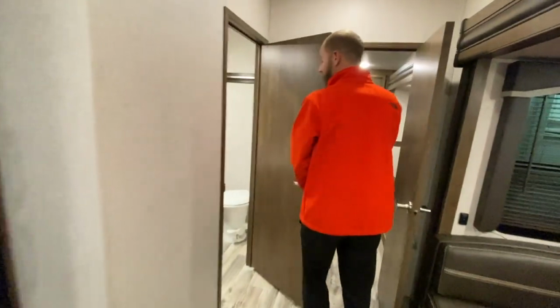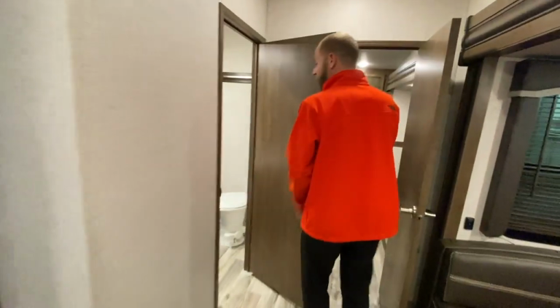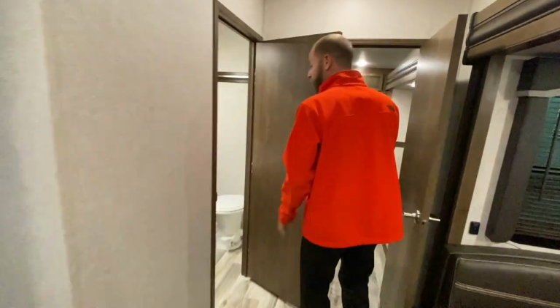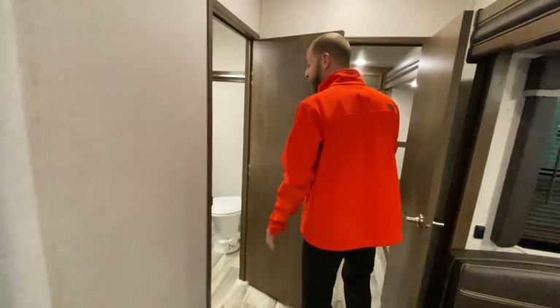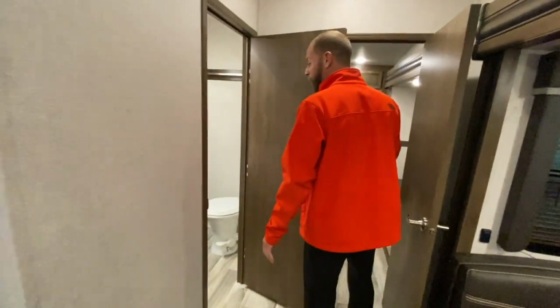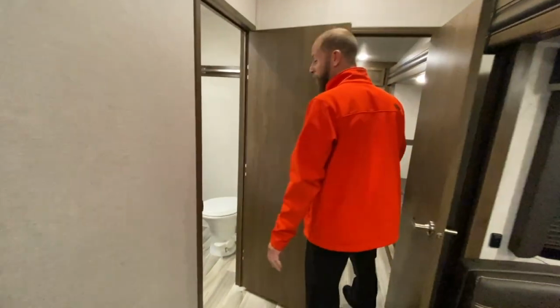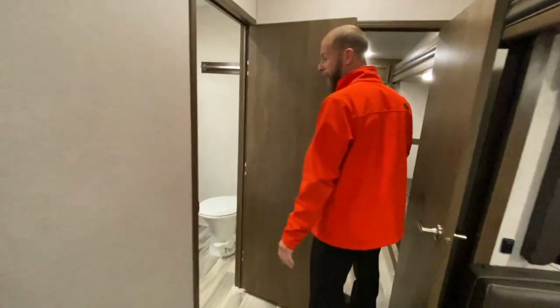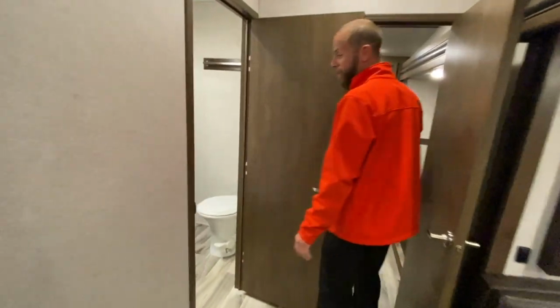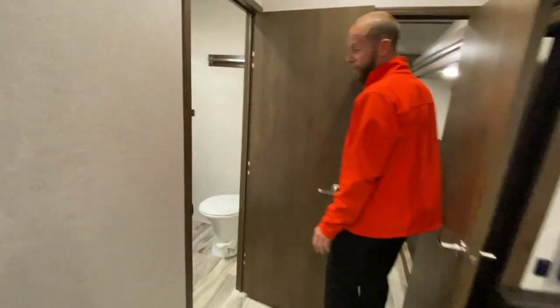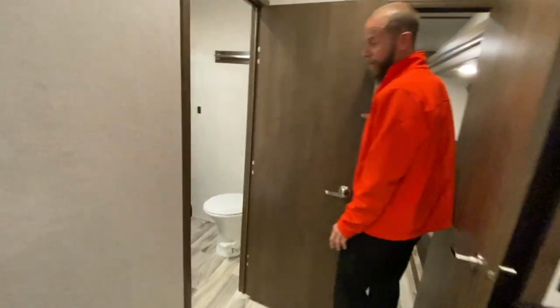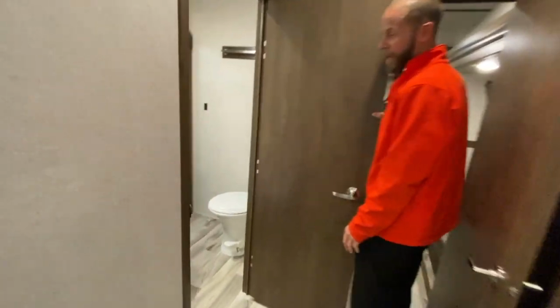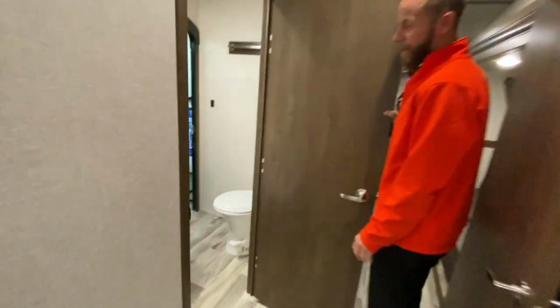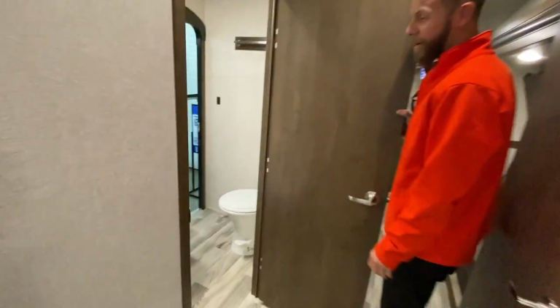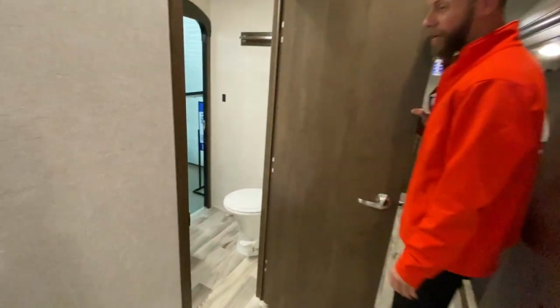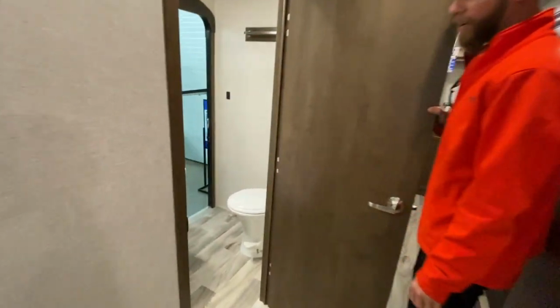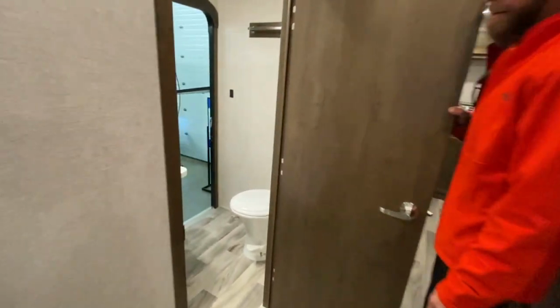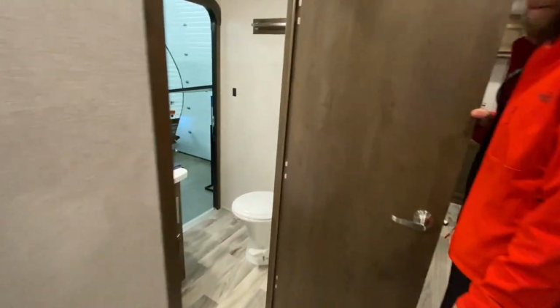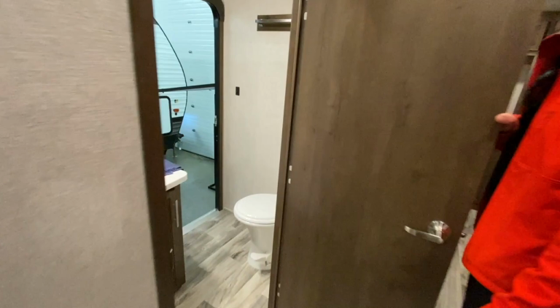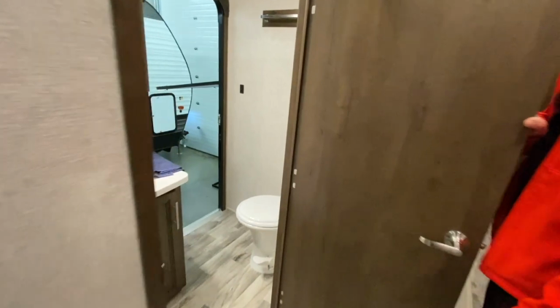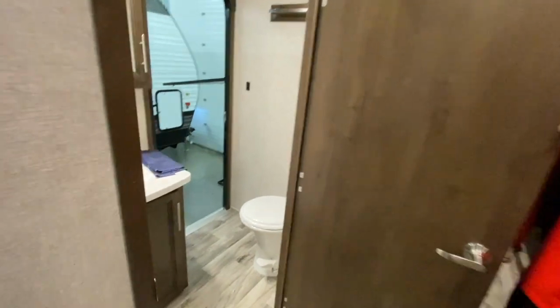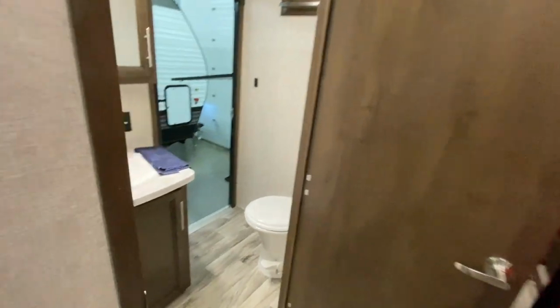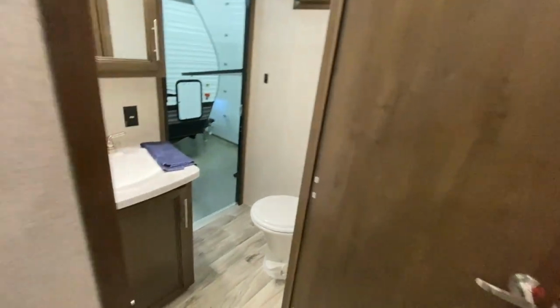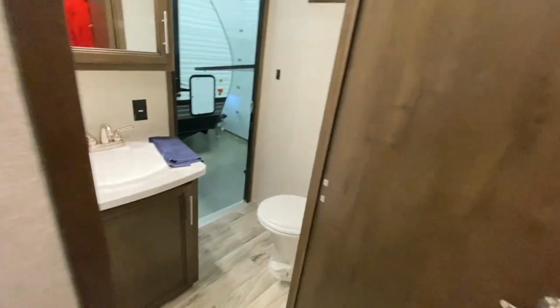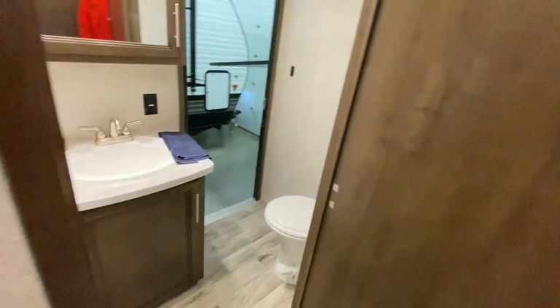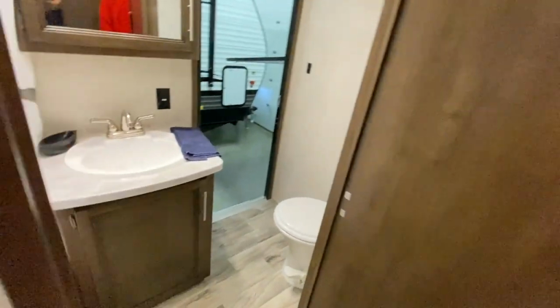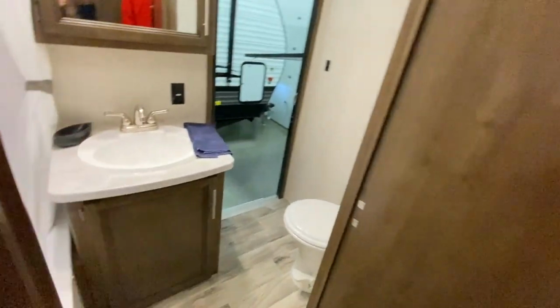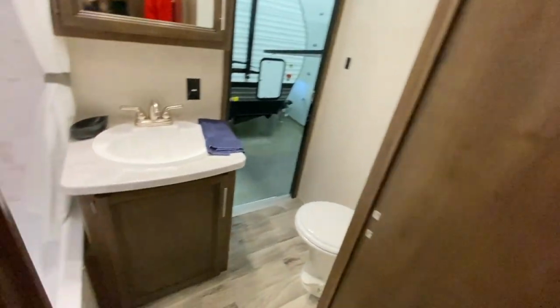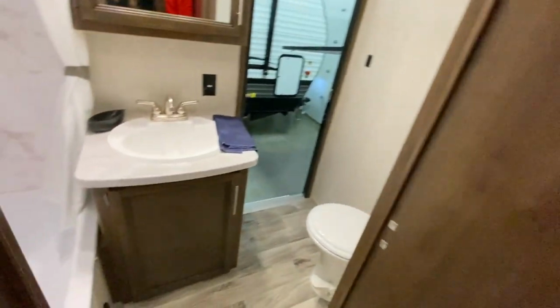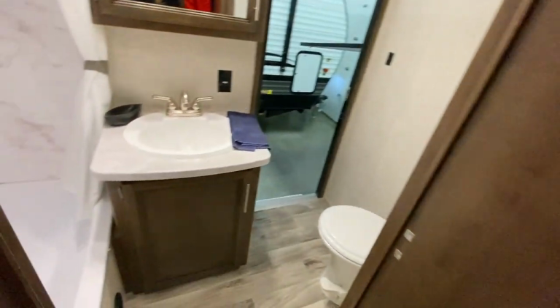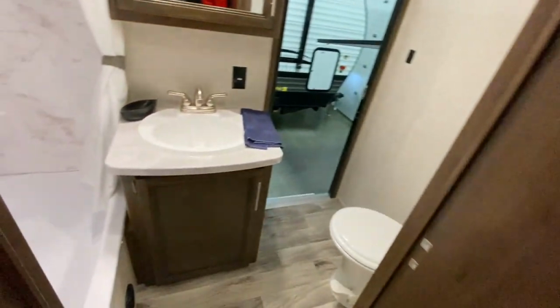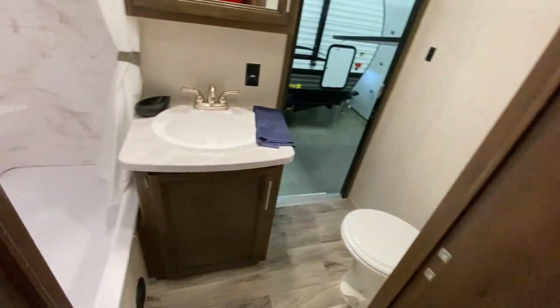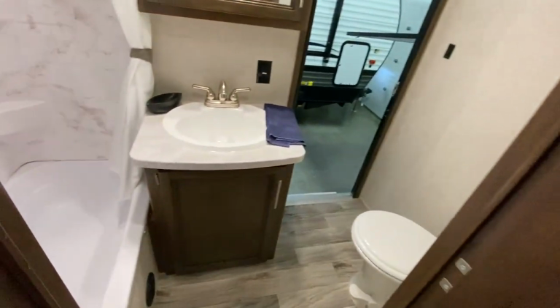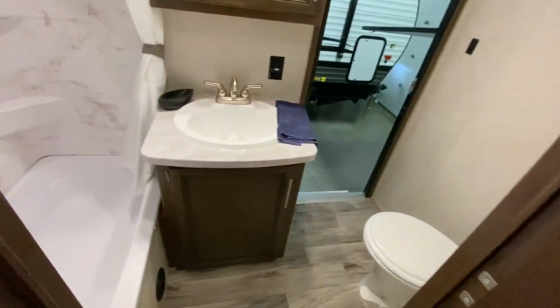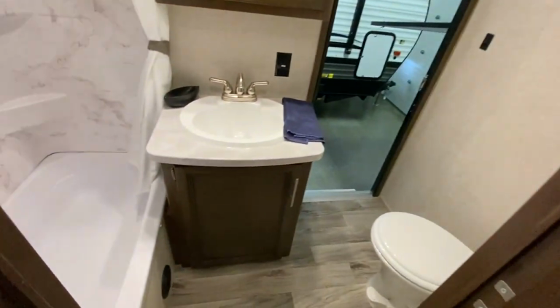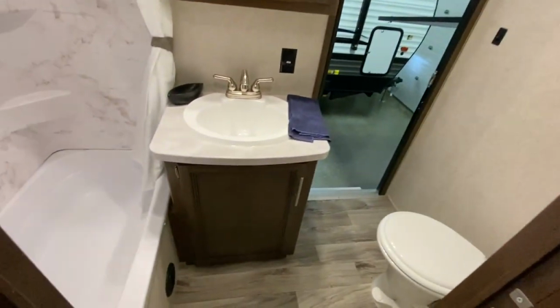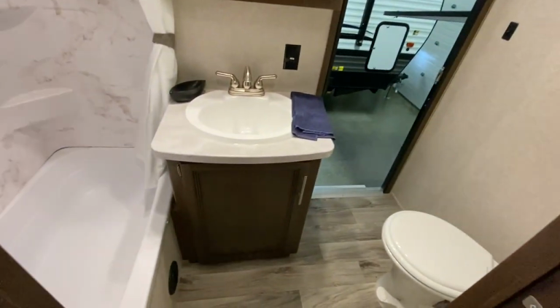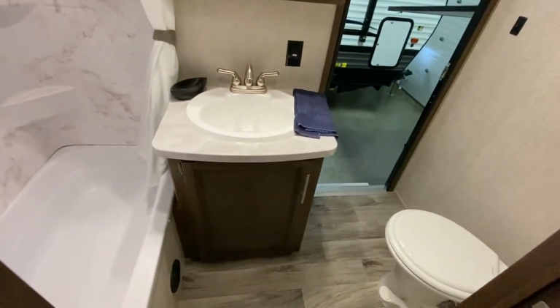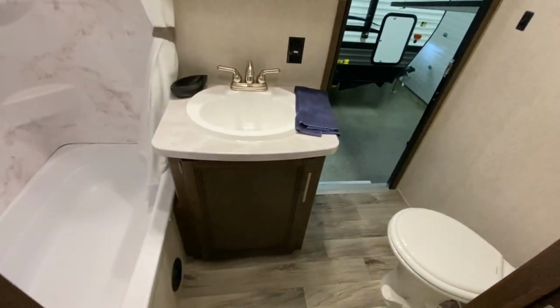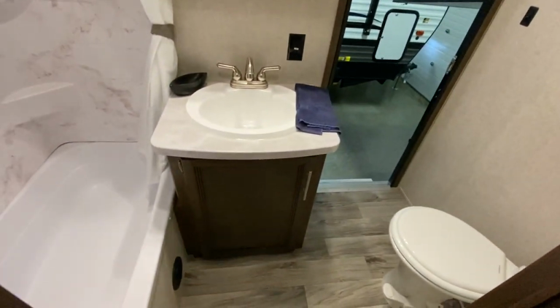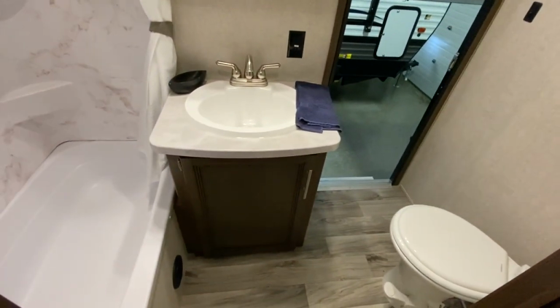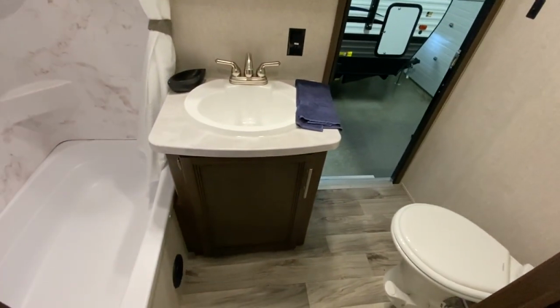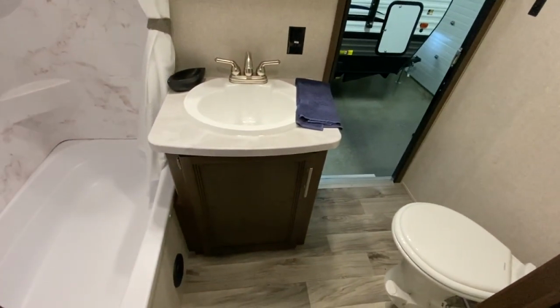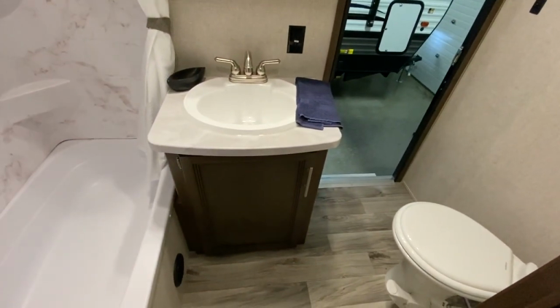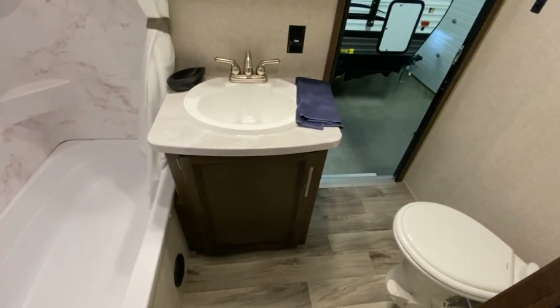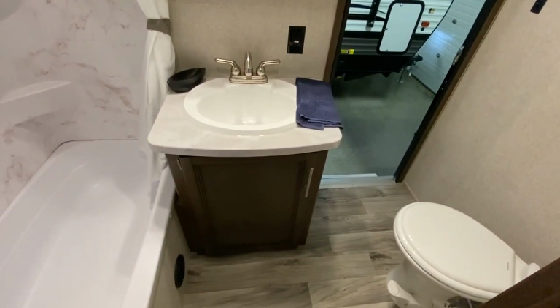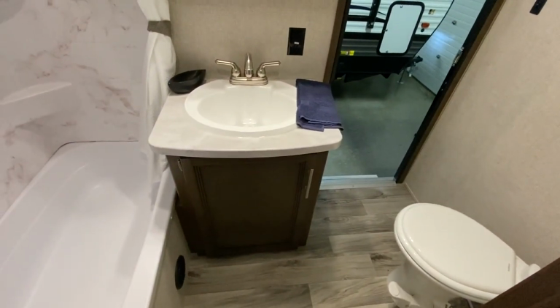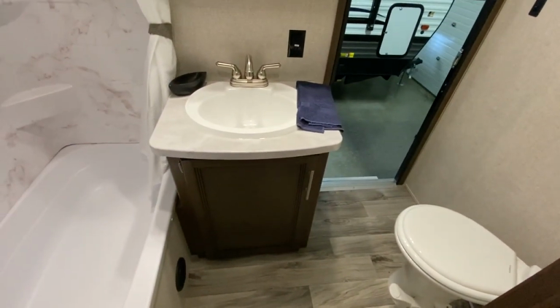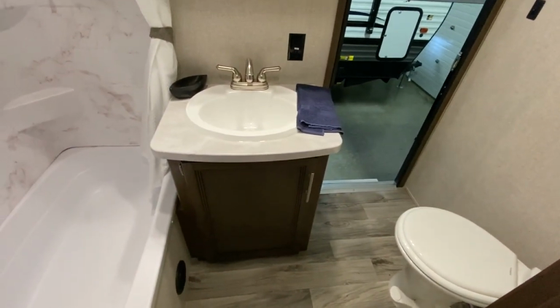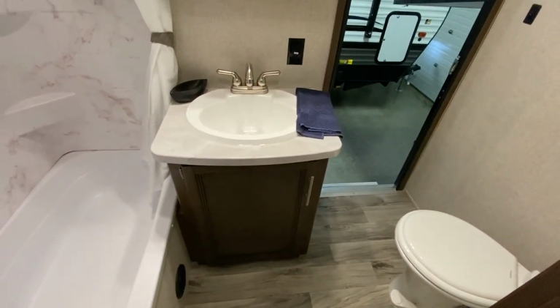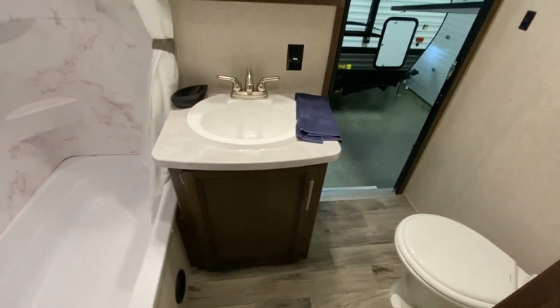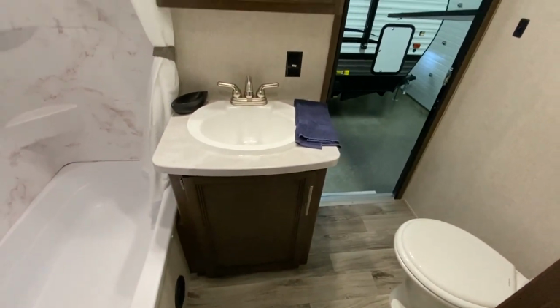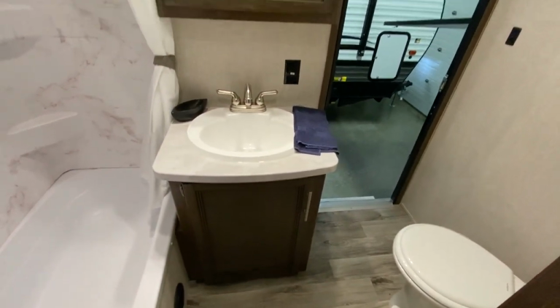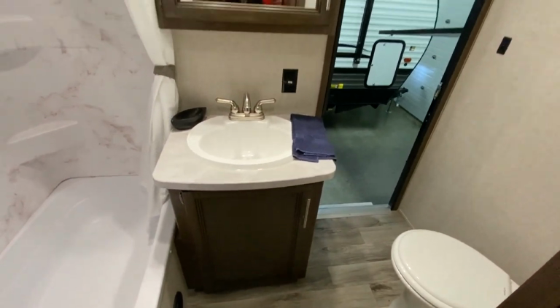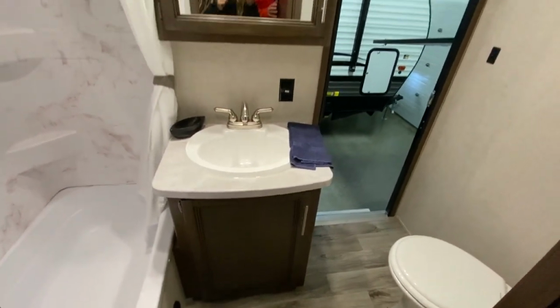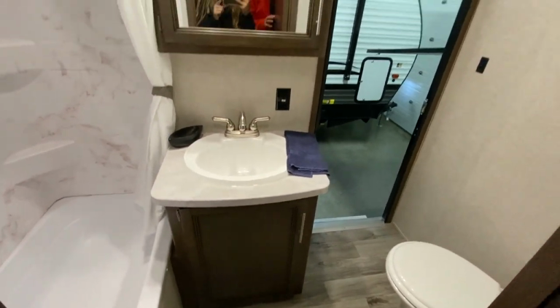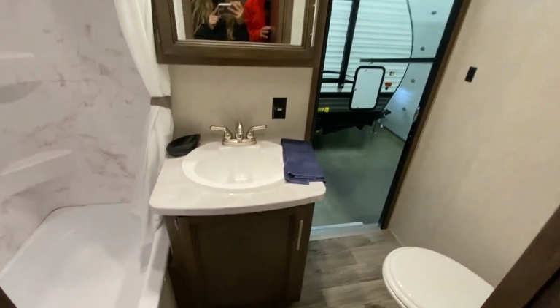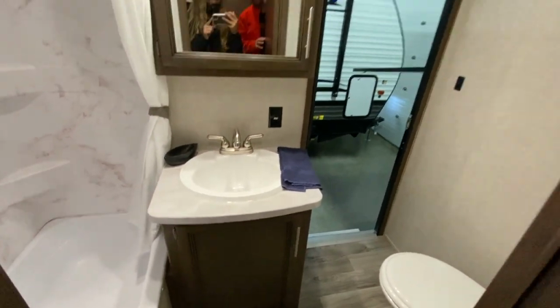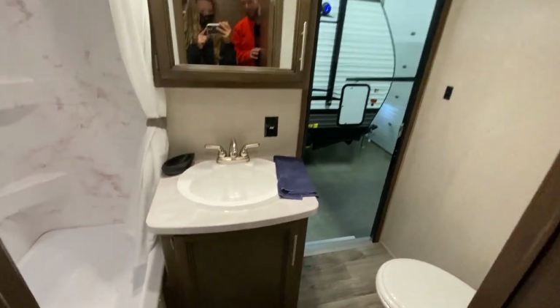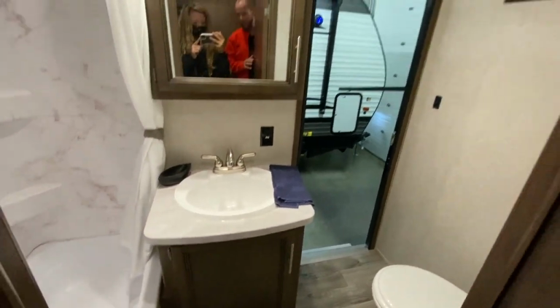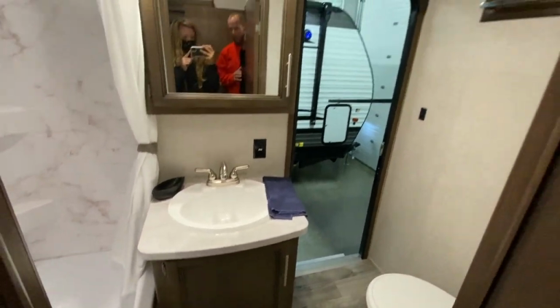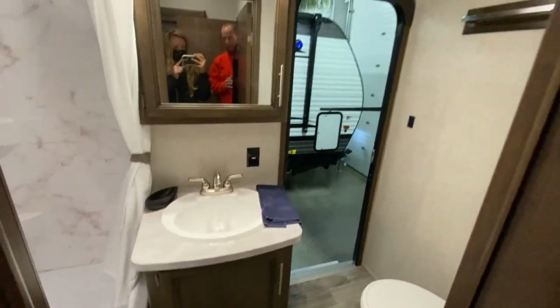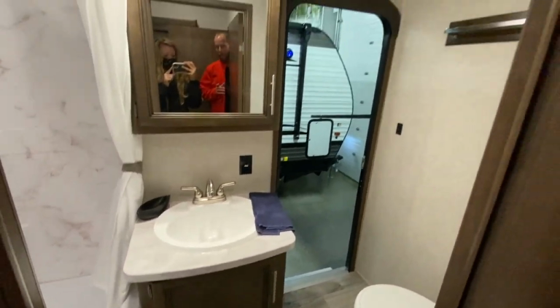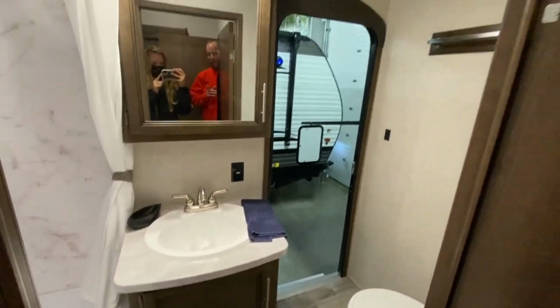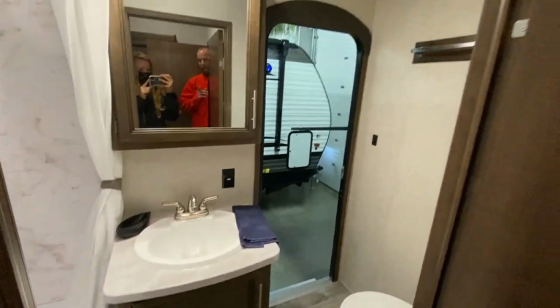You've got your full bathroom back here. Nice size sink, vanity, porcelain foot flush commode again.